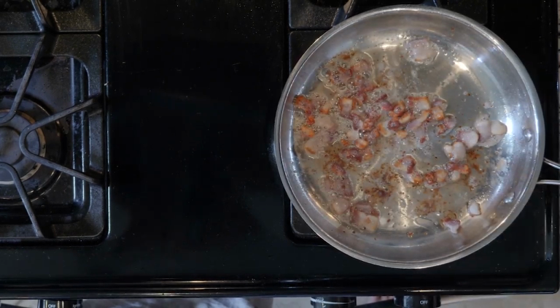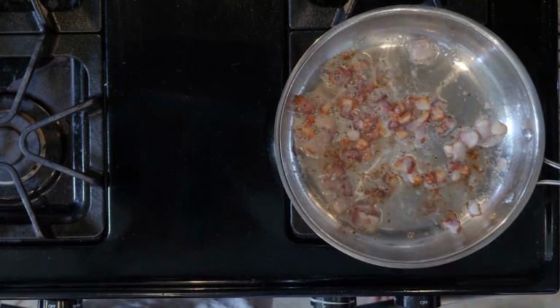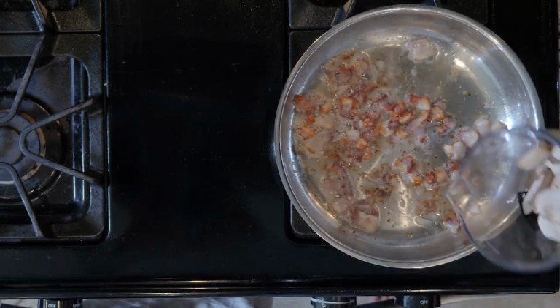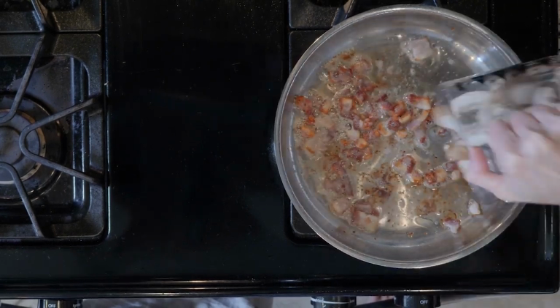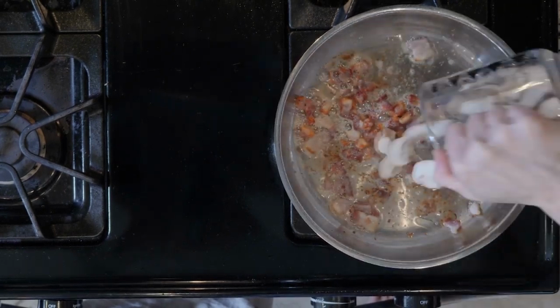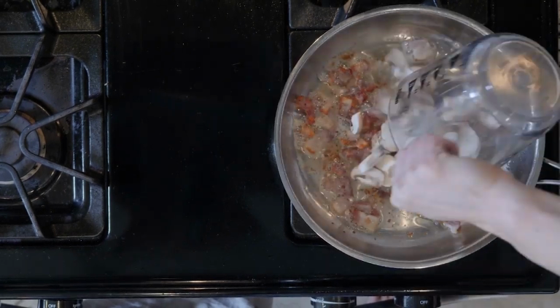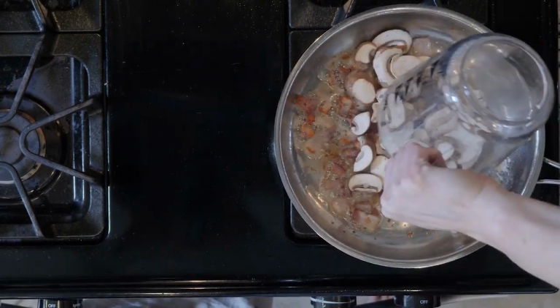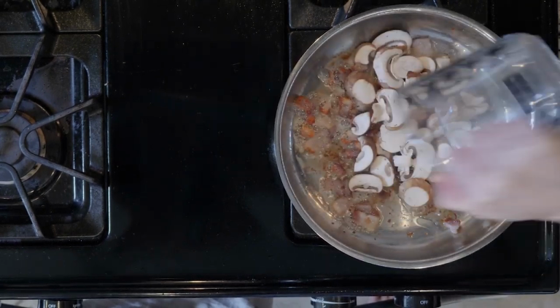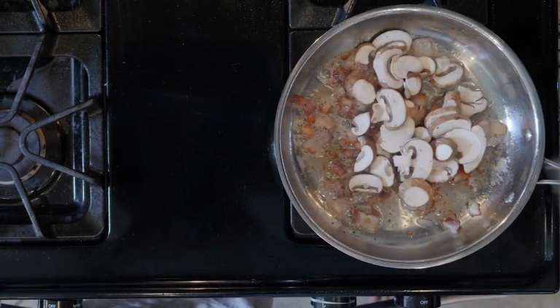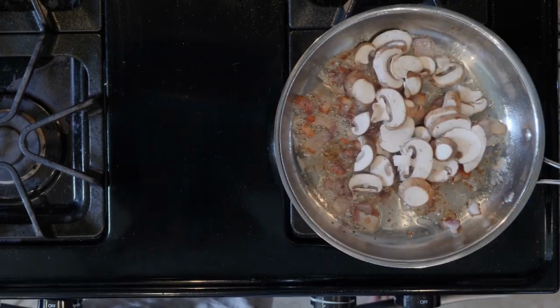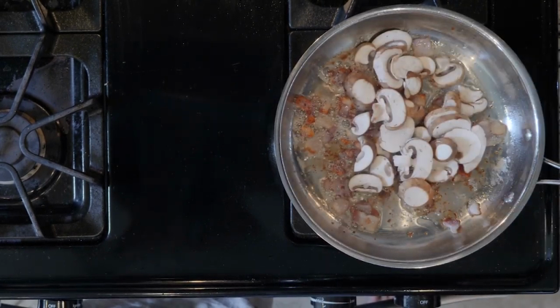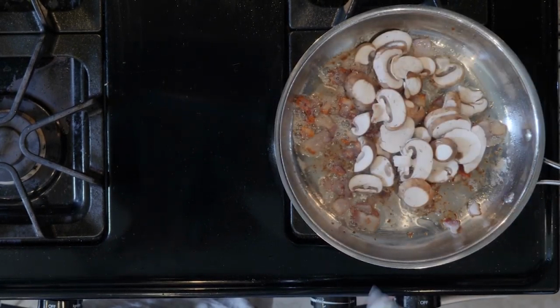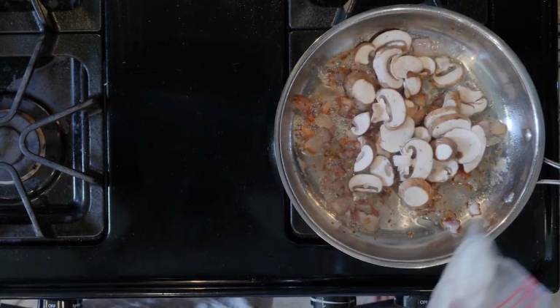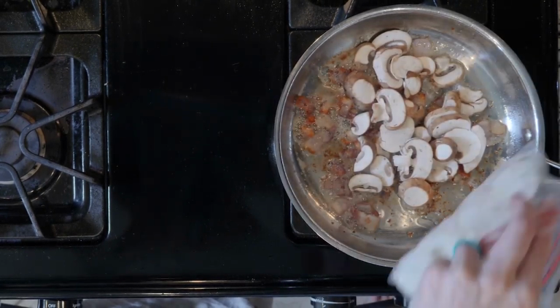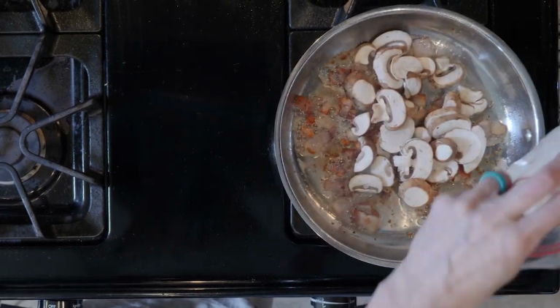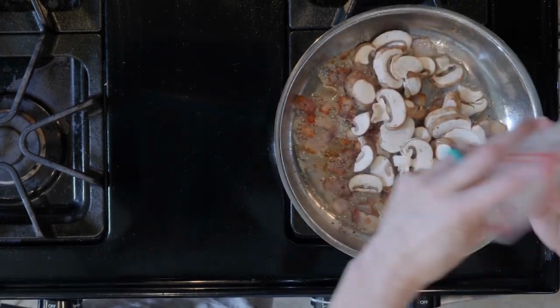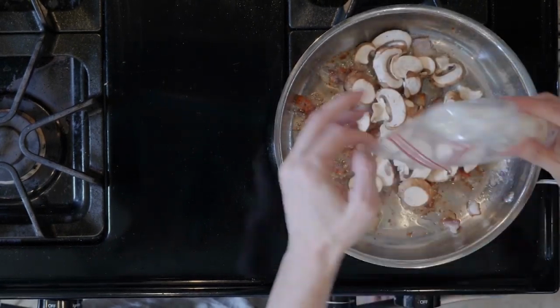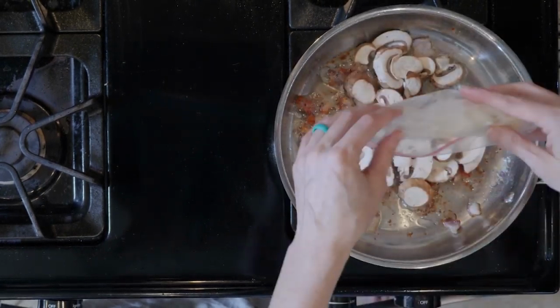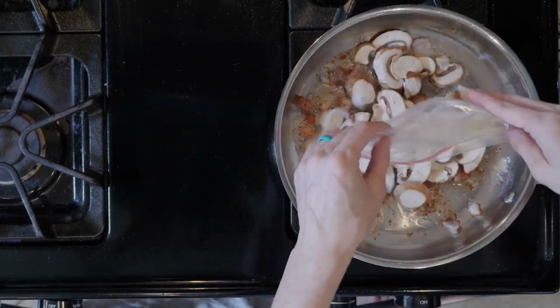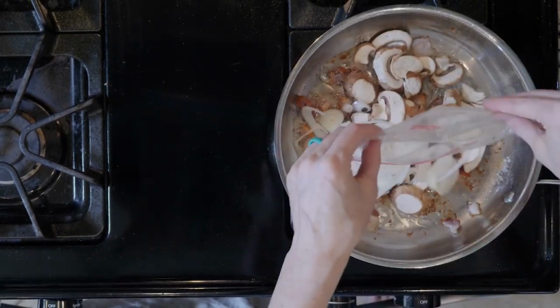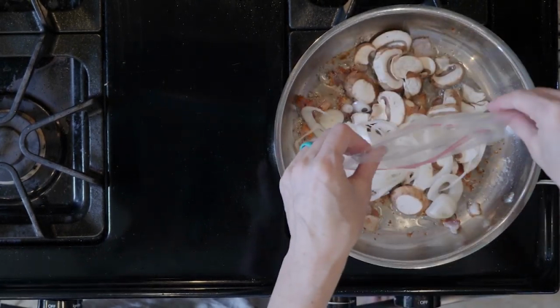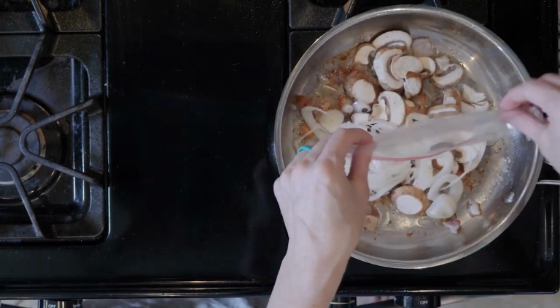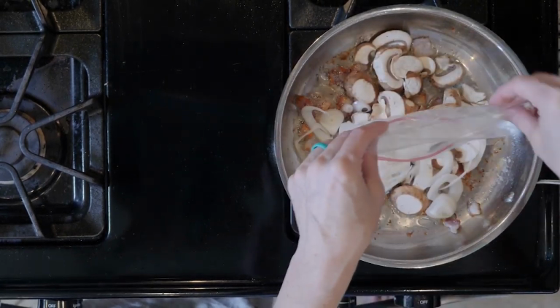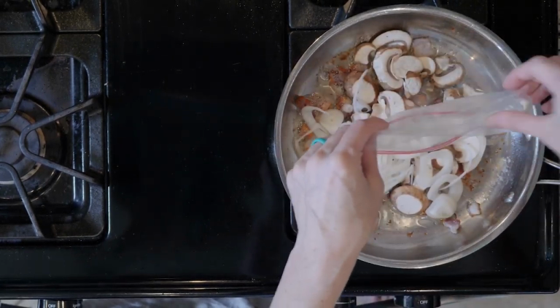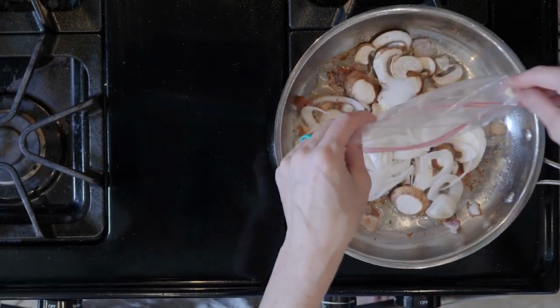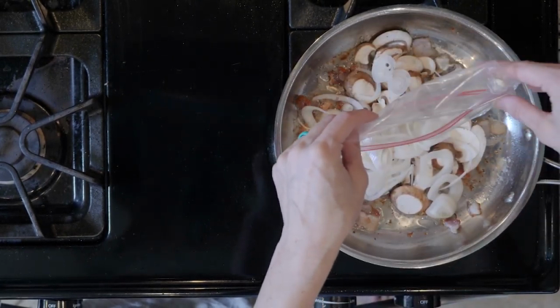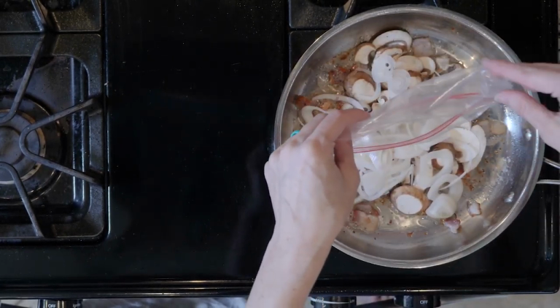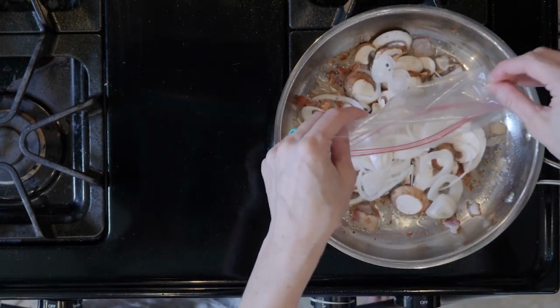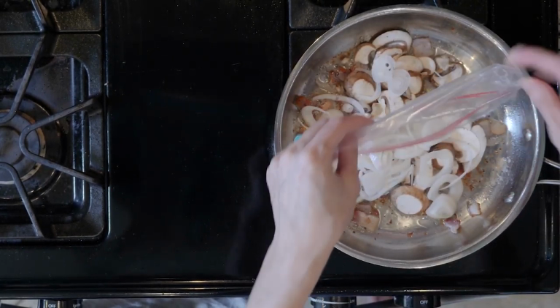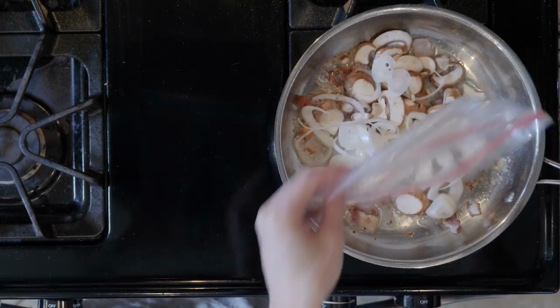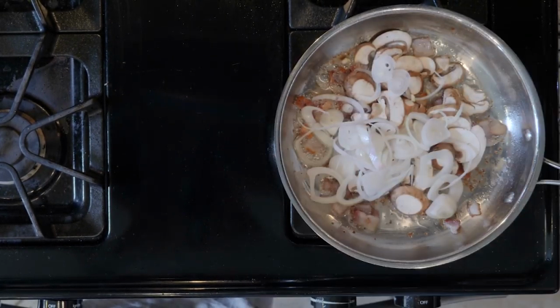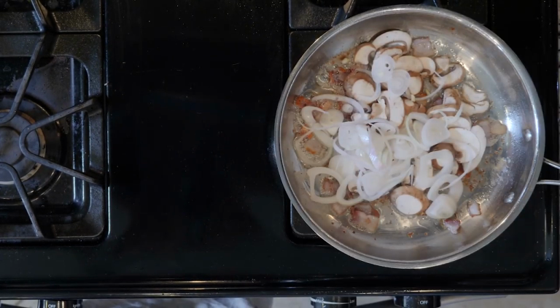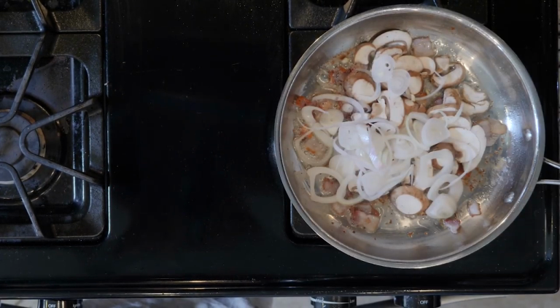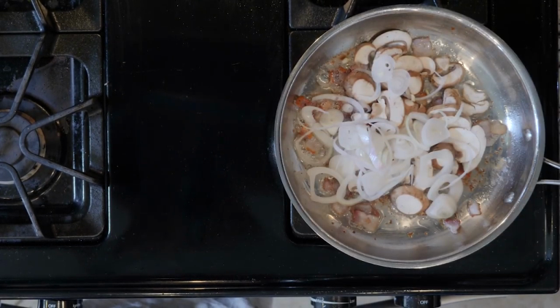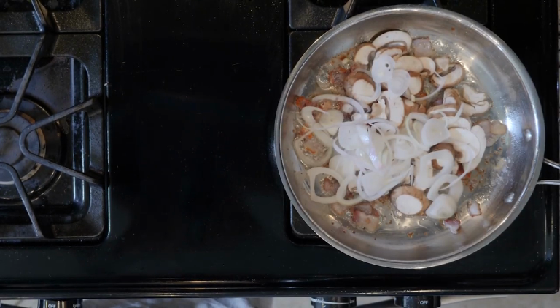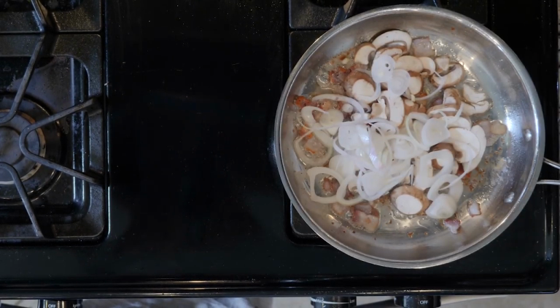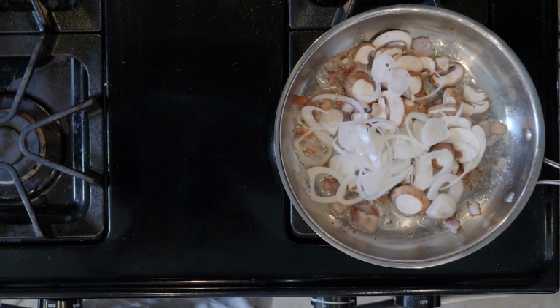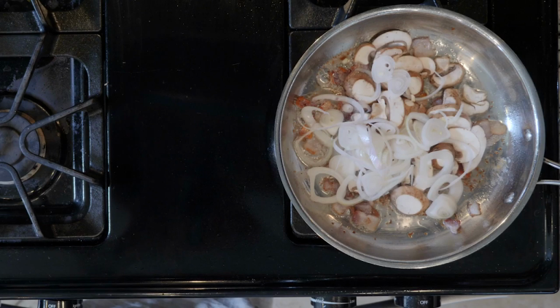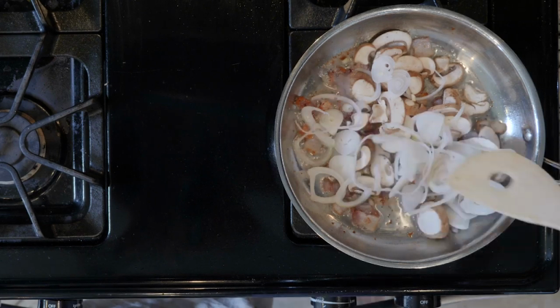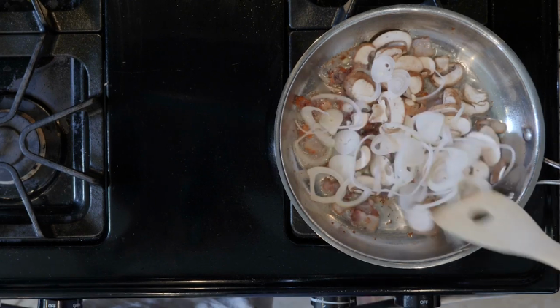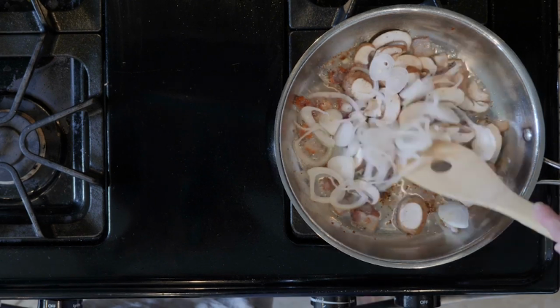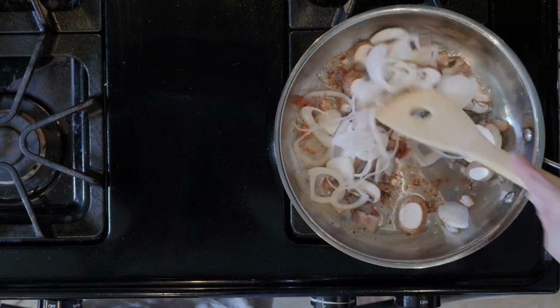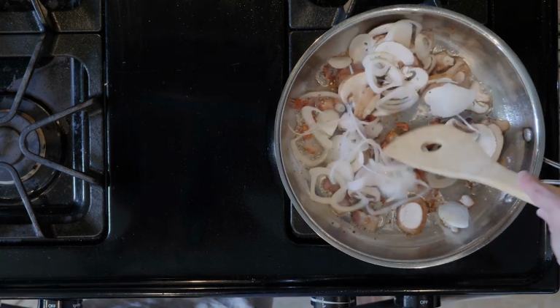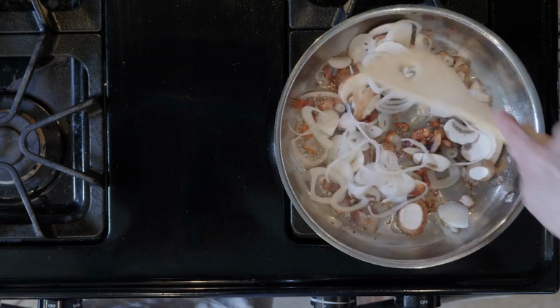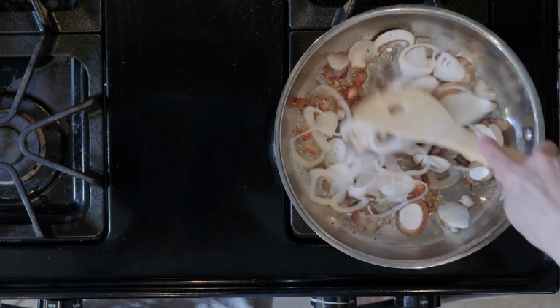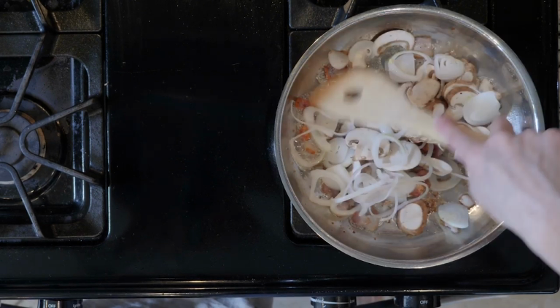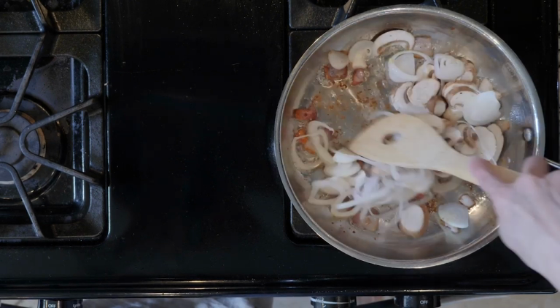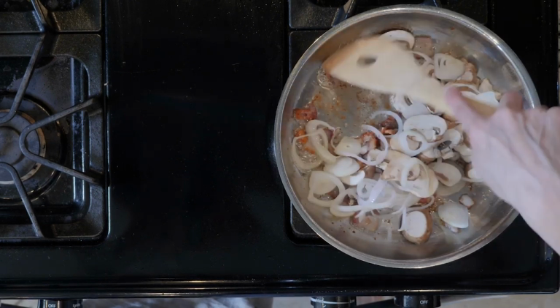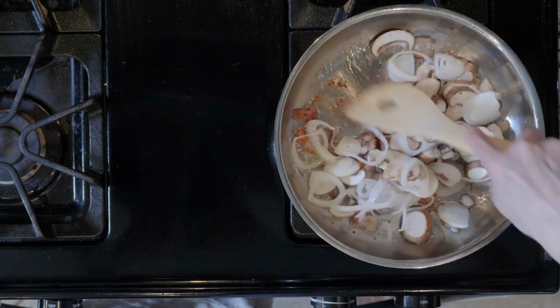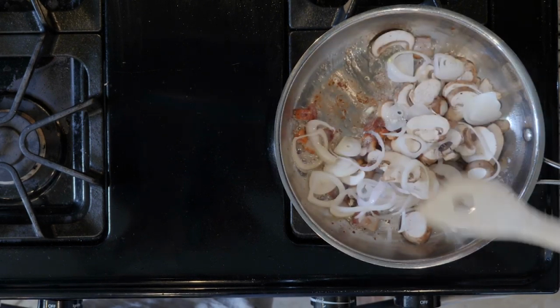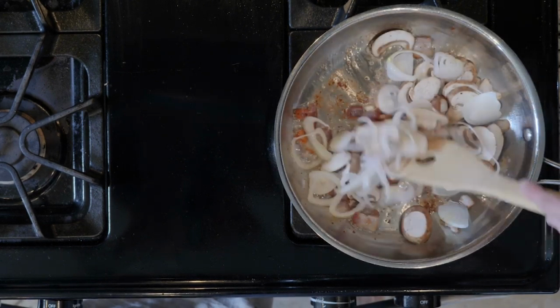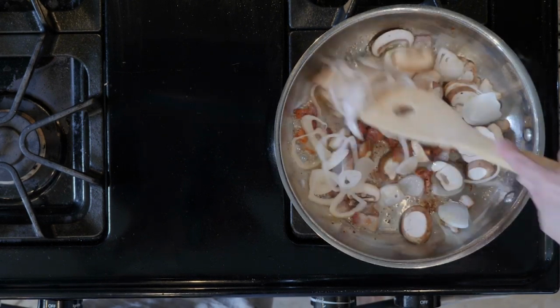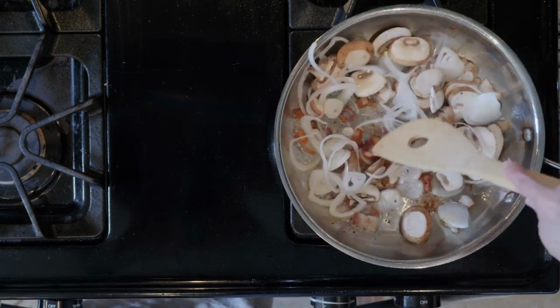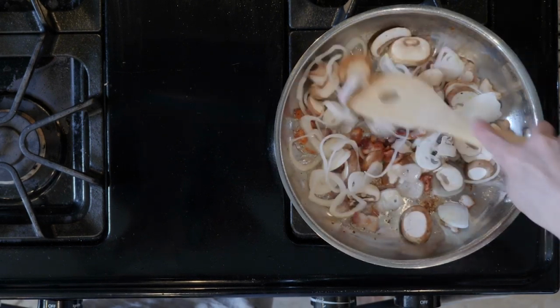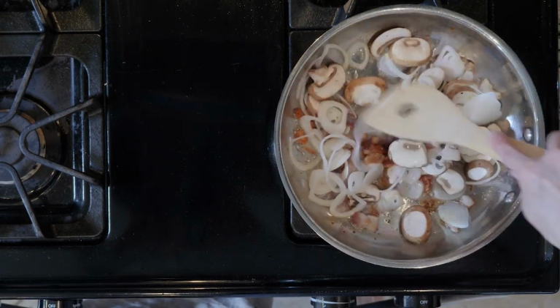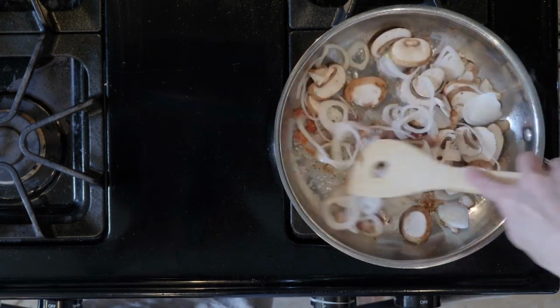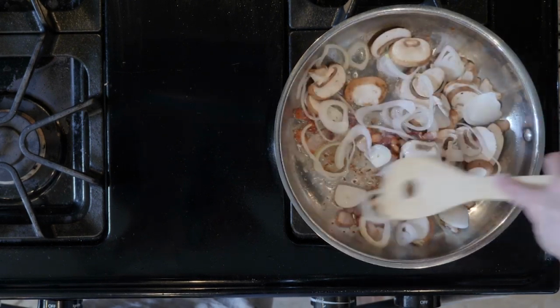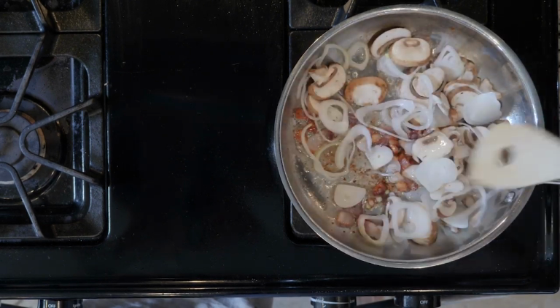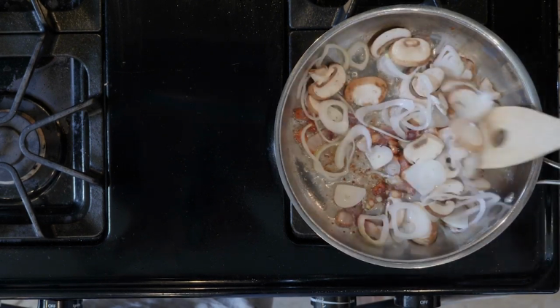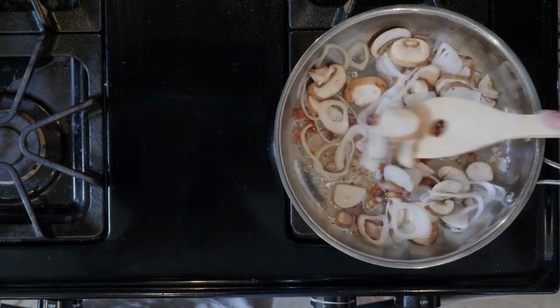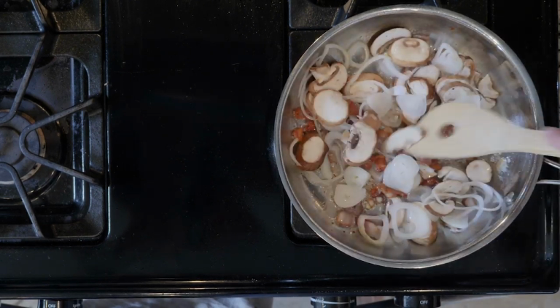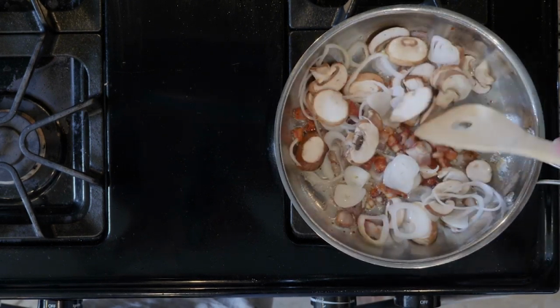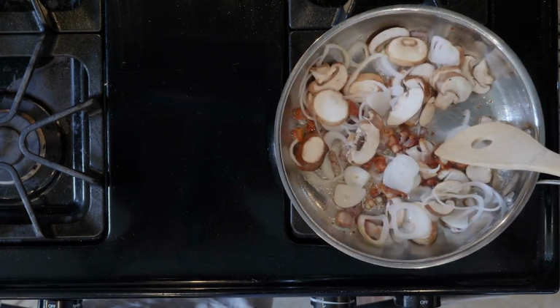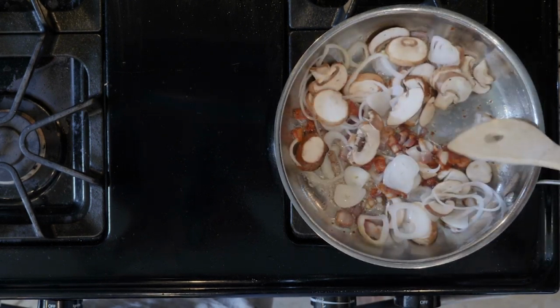Next add the mushrooms and scallions. Cook for another 10 minutes, adding more oil and adjusting the flame if needed.